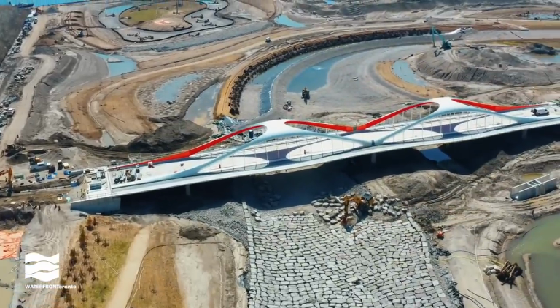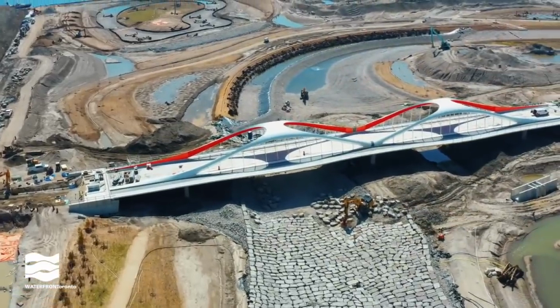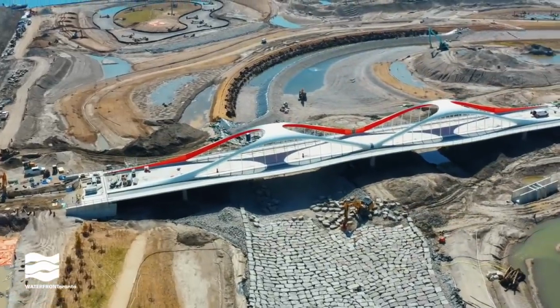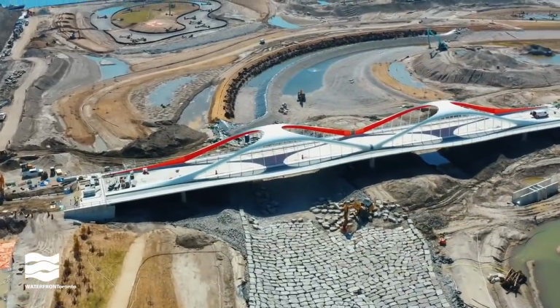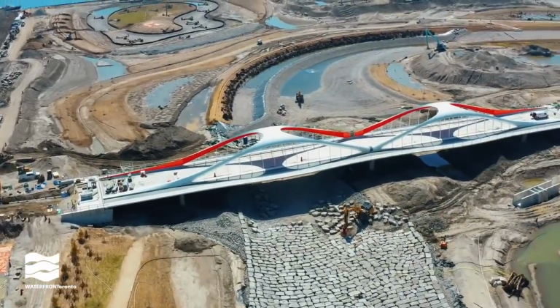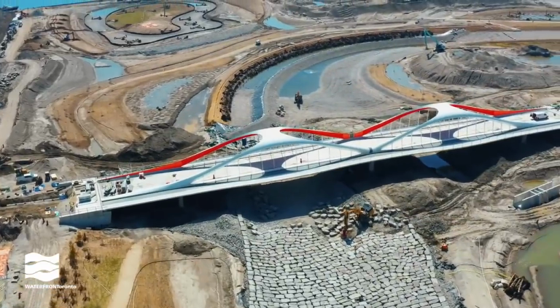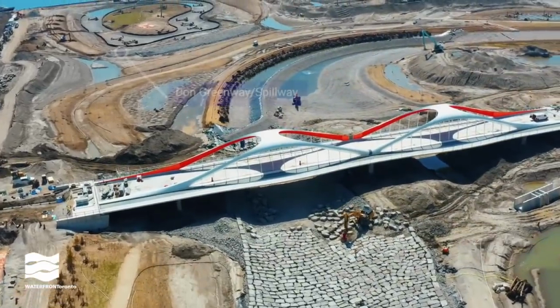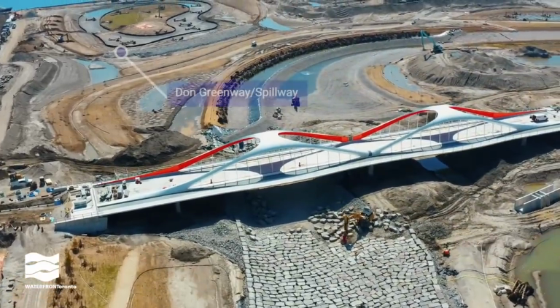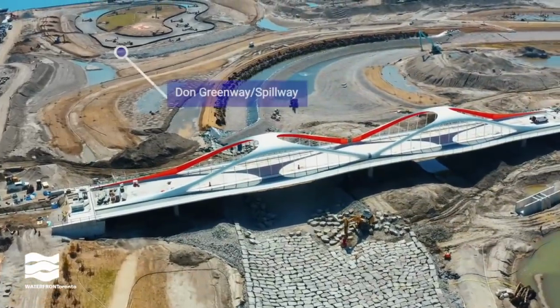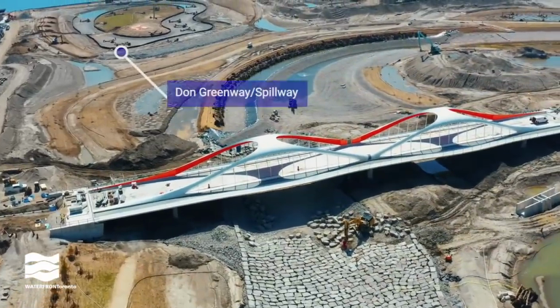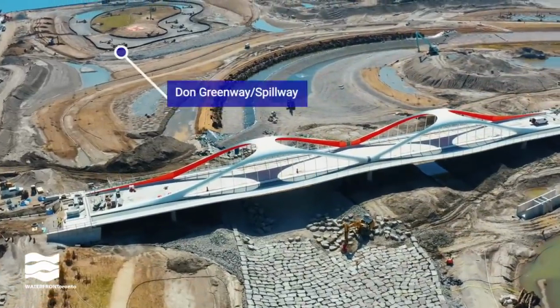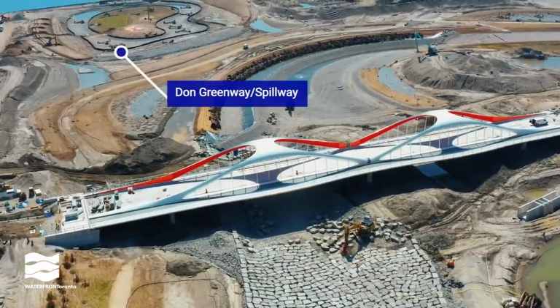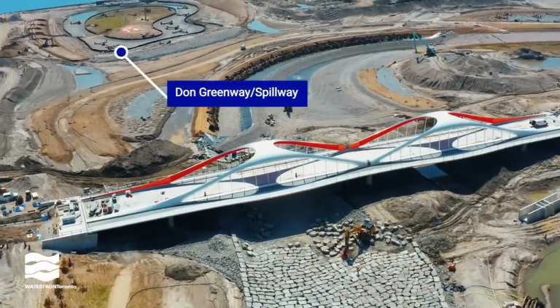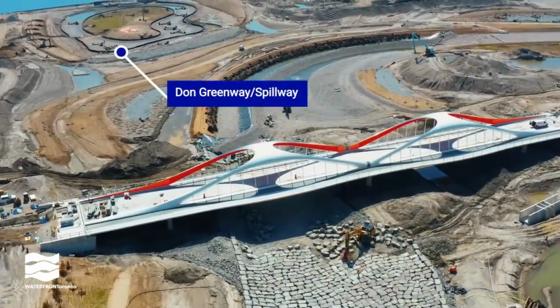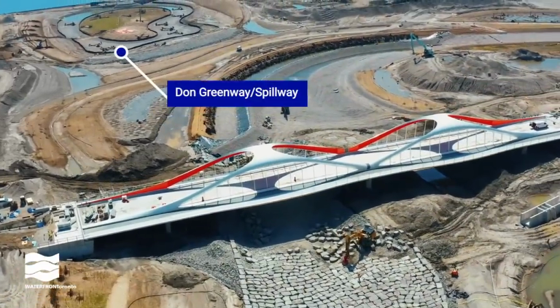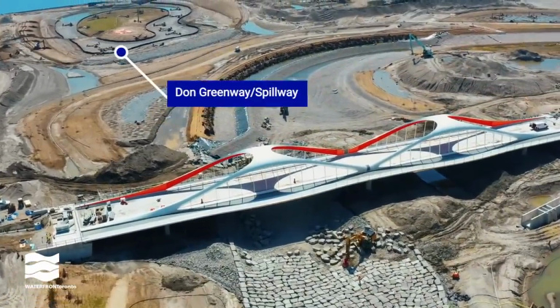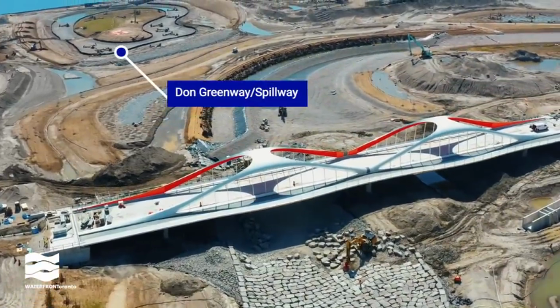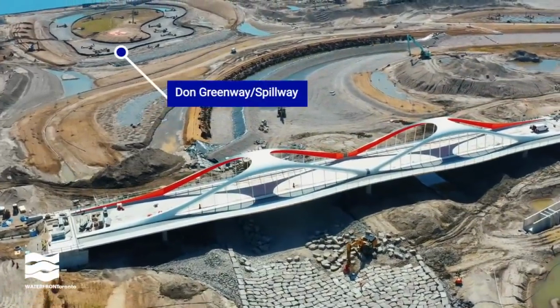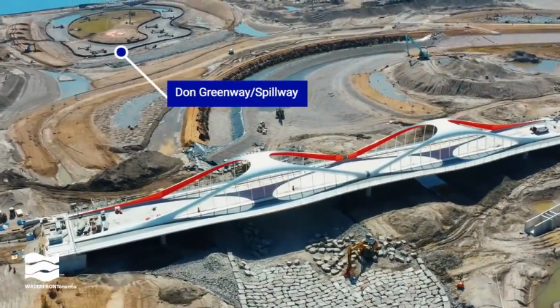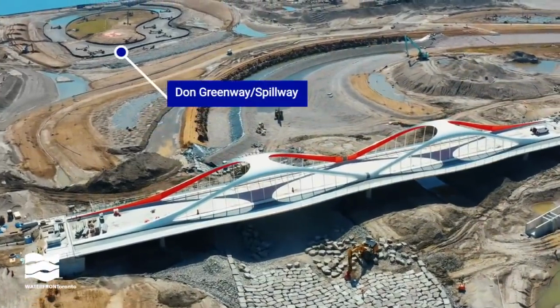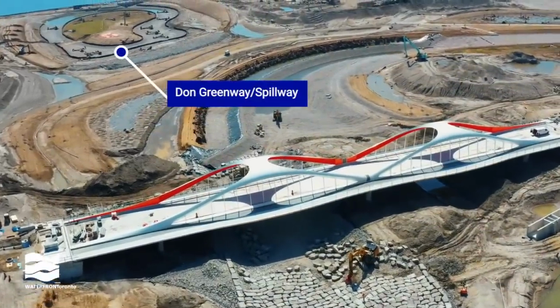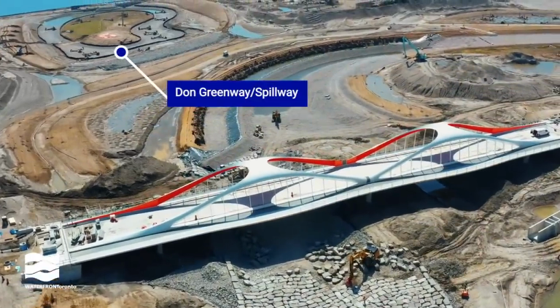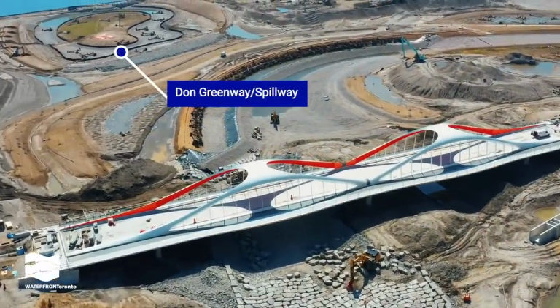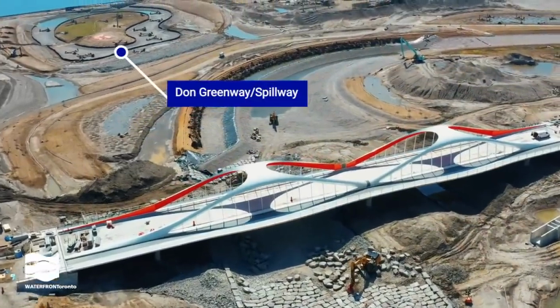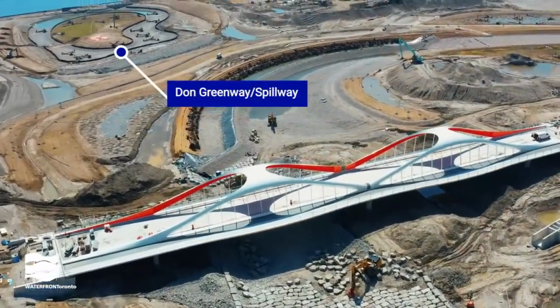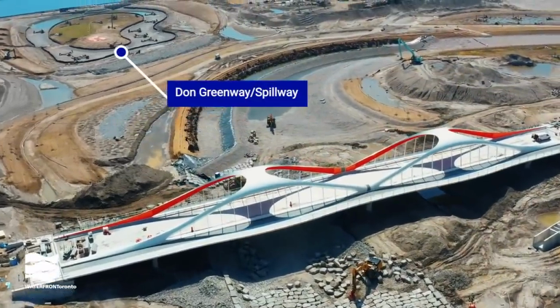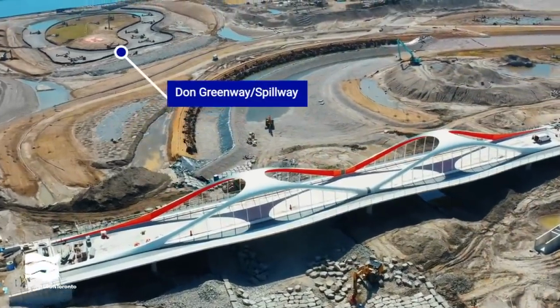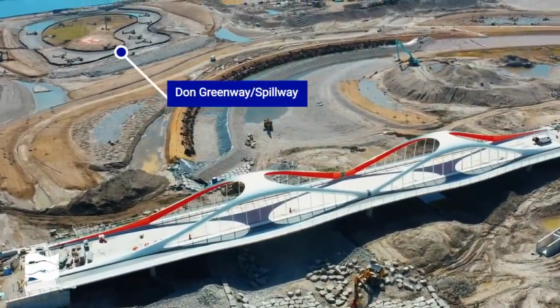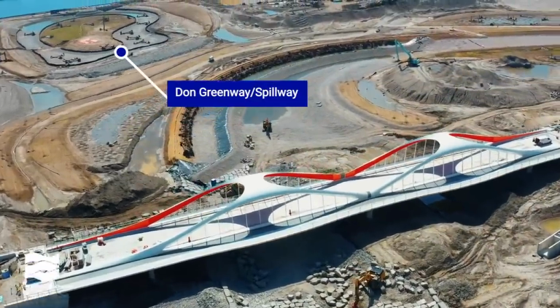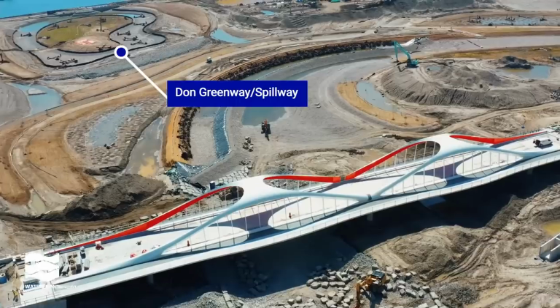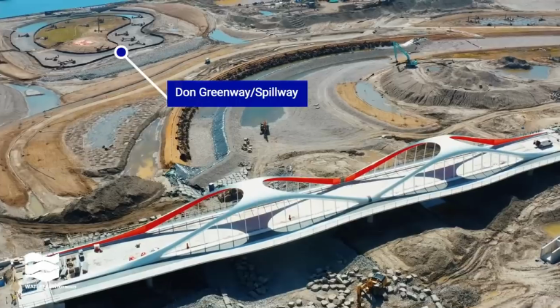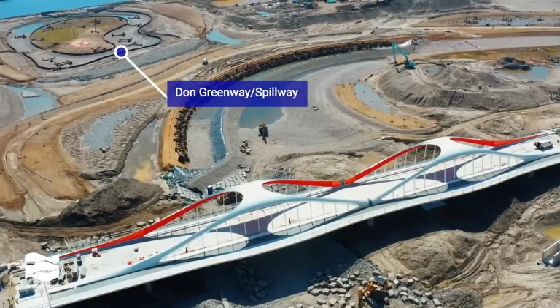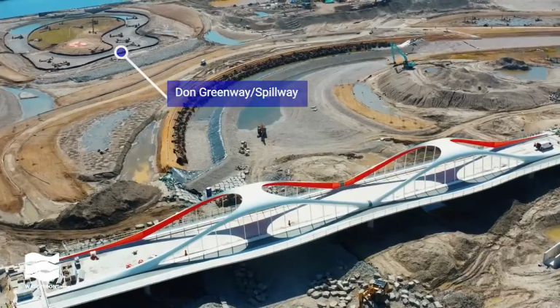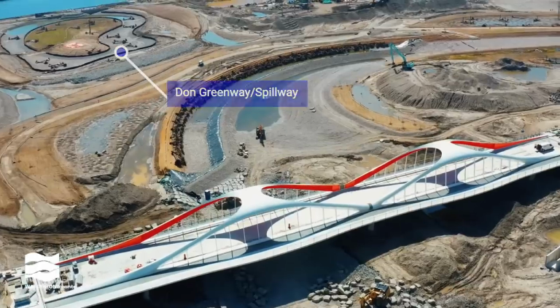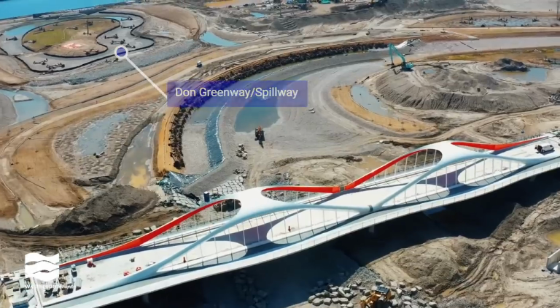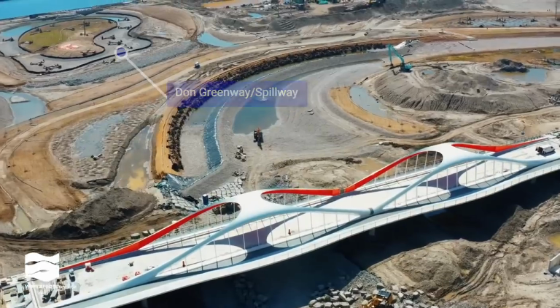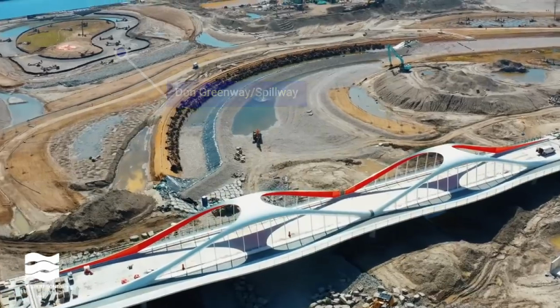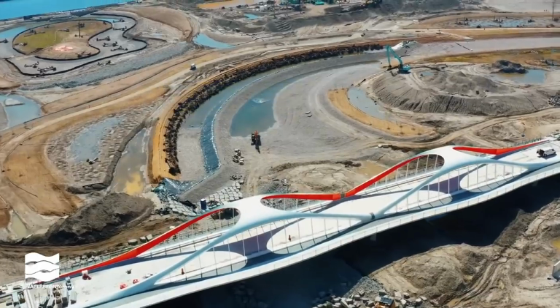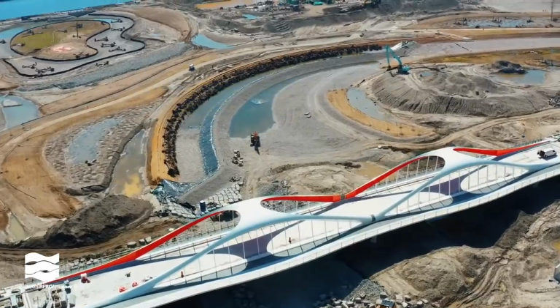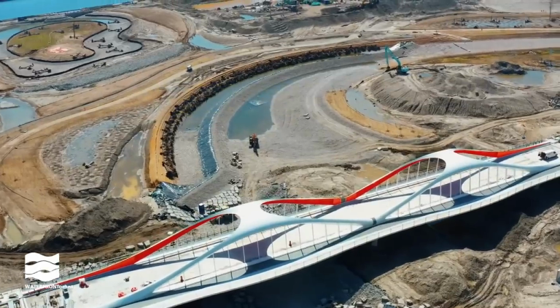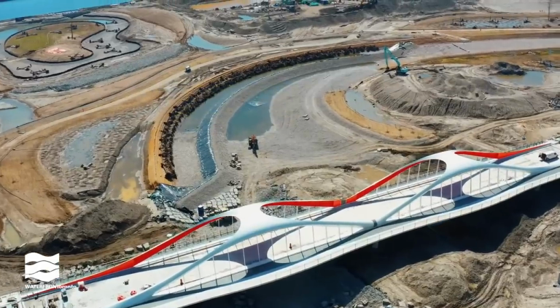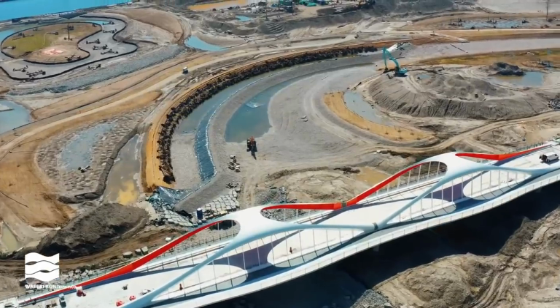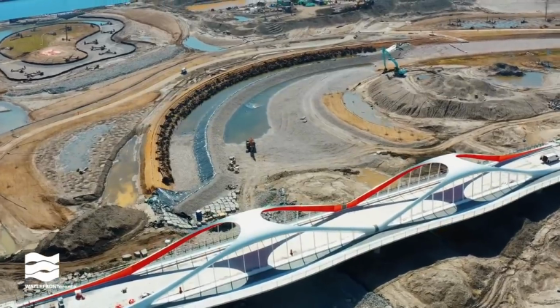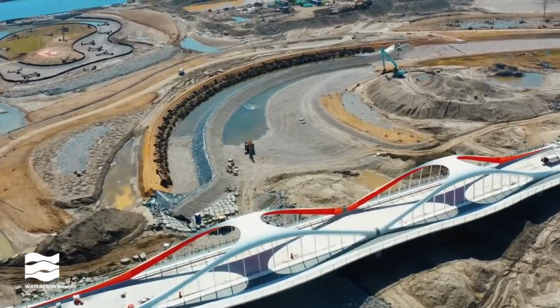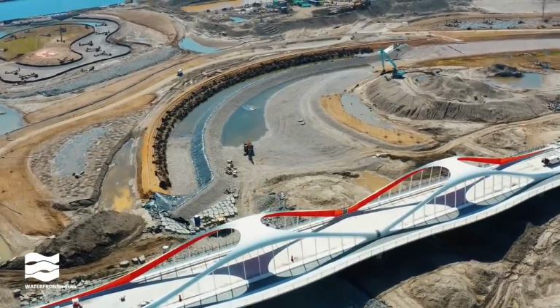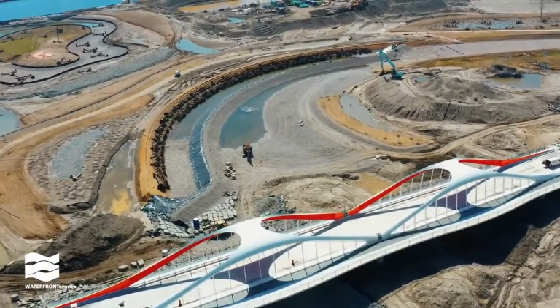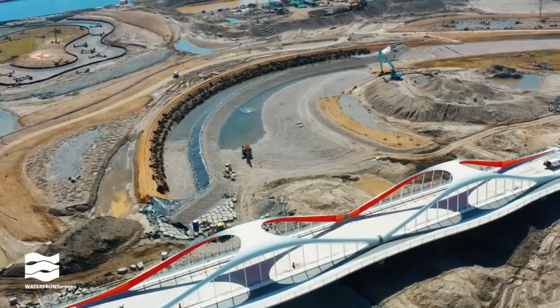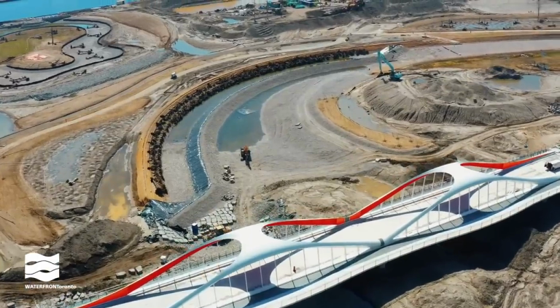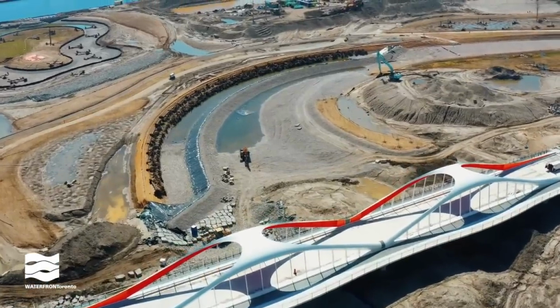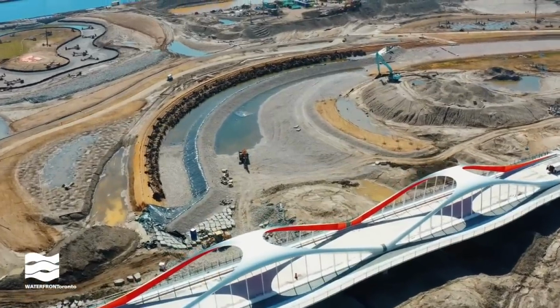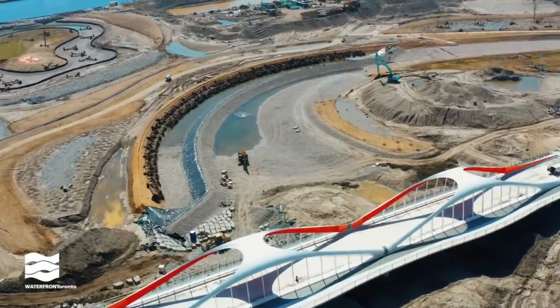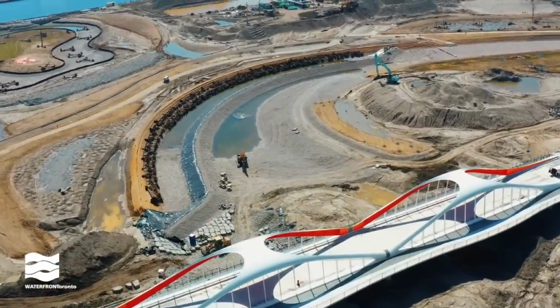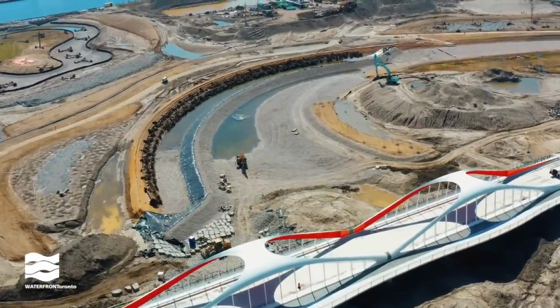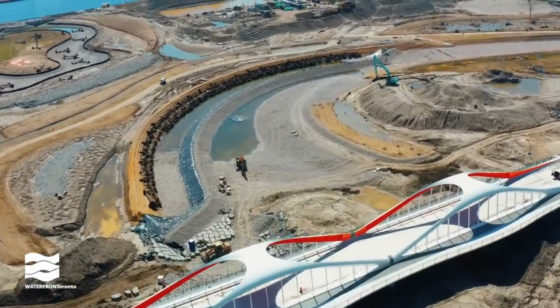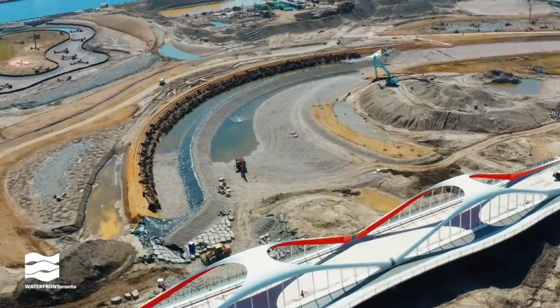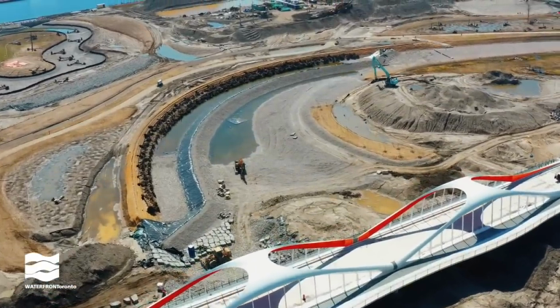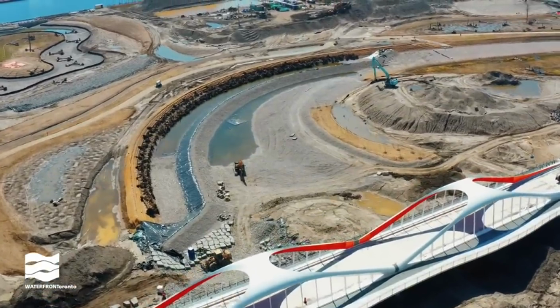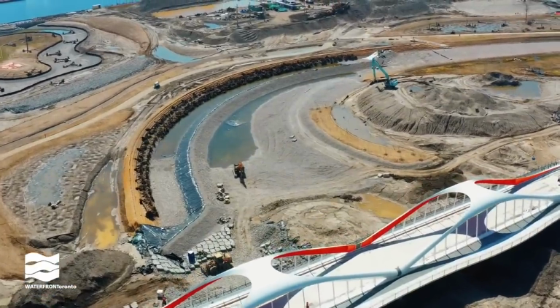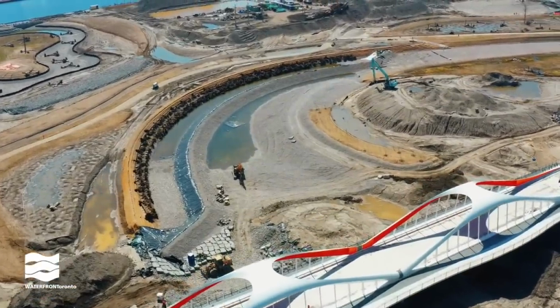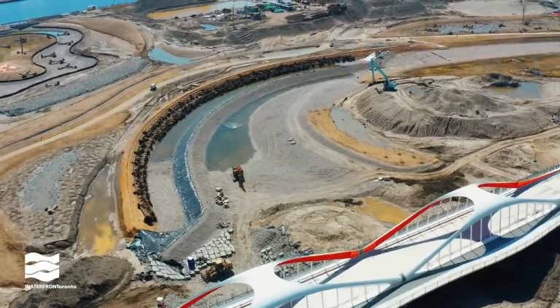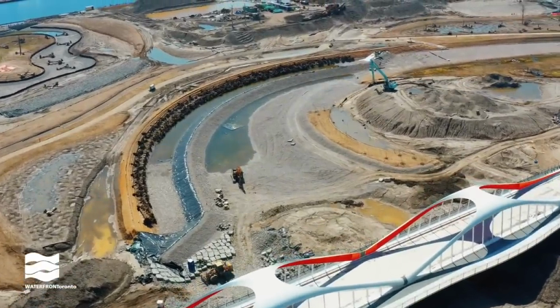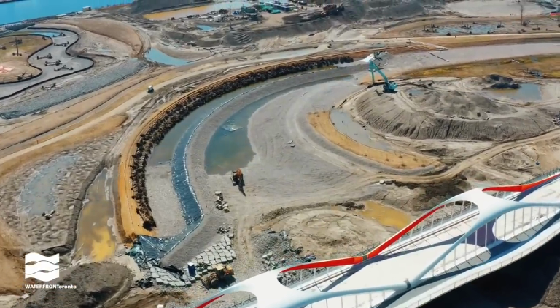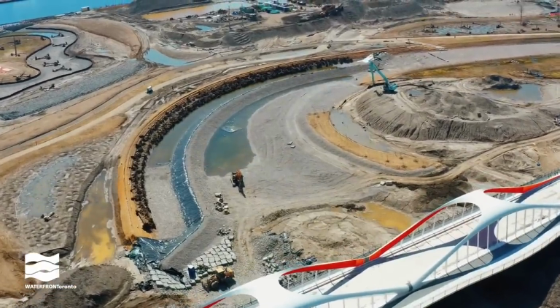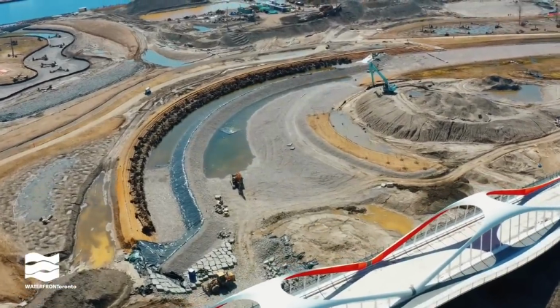The island in the Don Greenway has been mostly planted, and you can see log and boulder features that will provide habitat for wildlife.